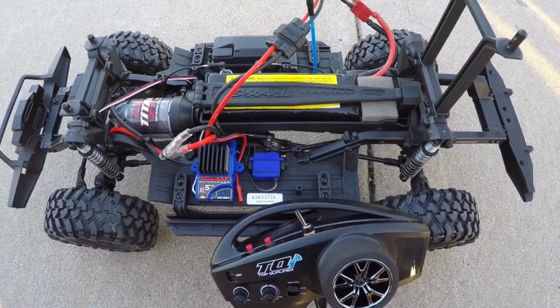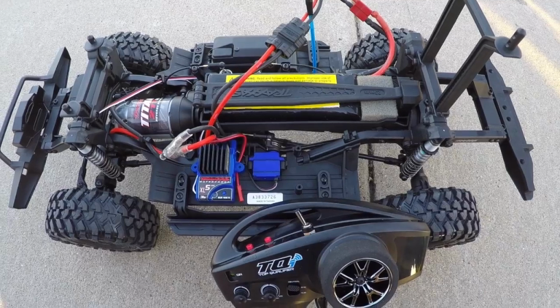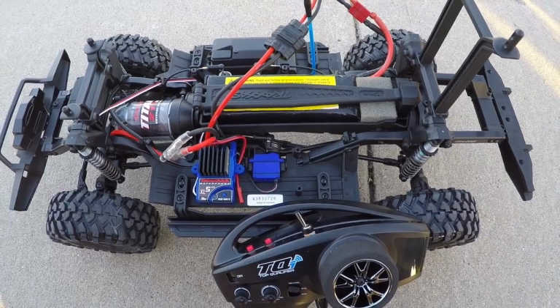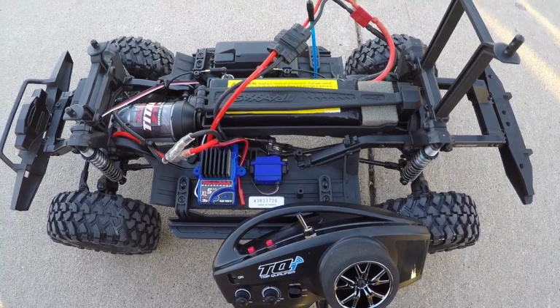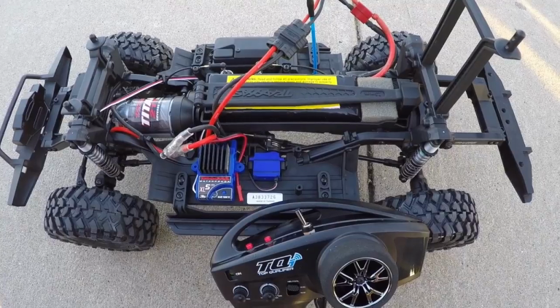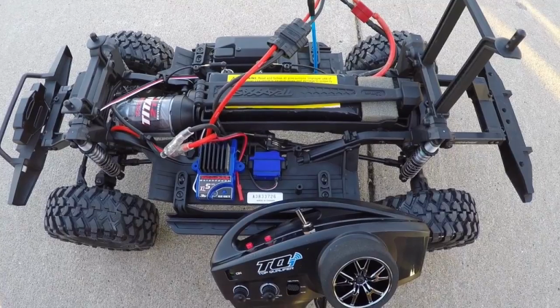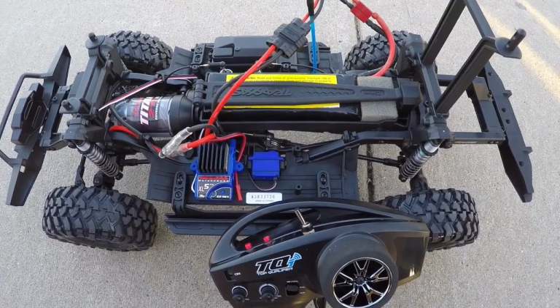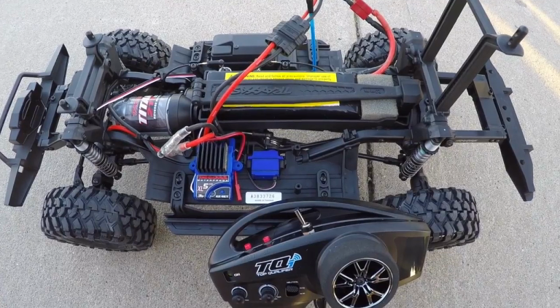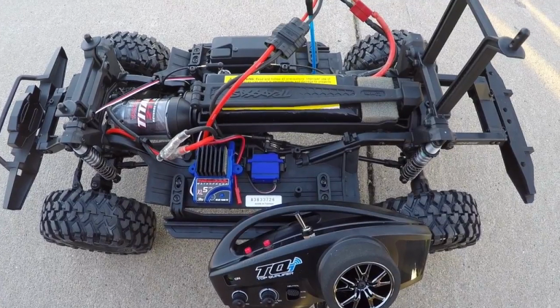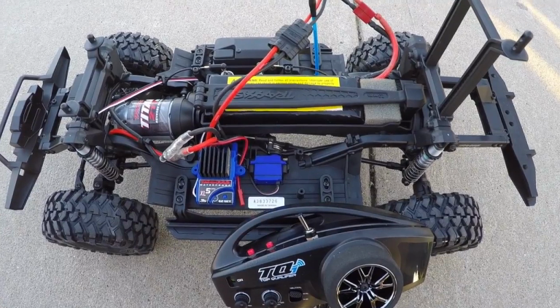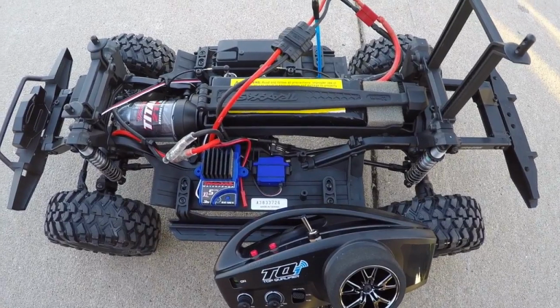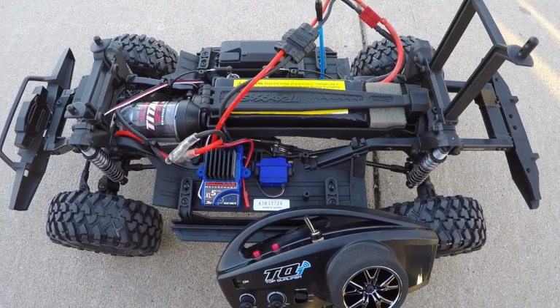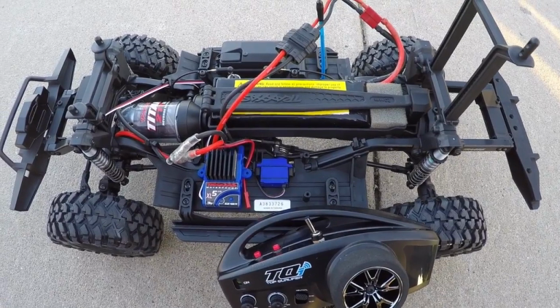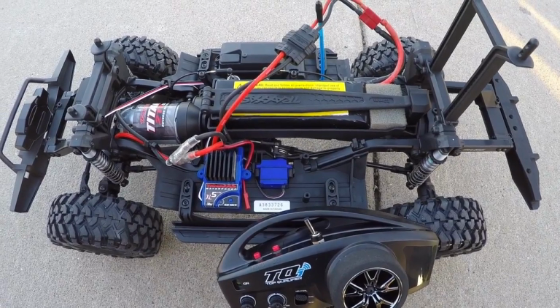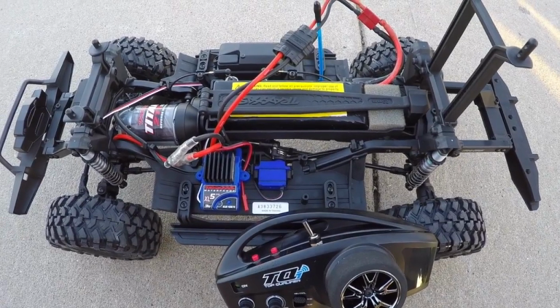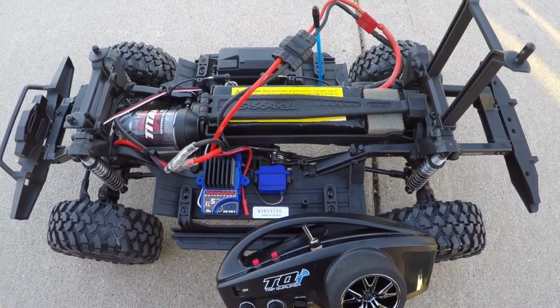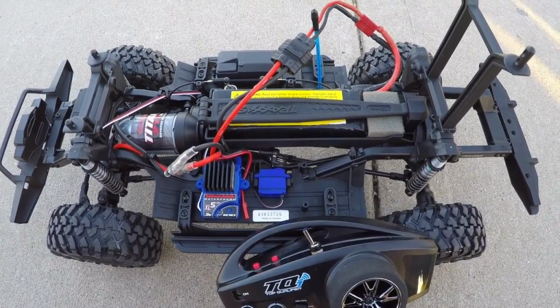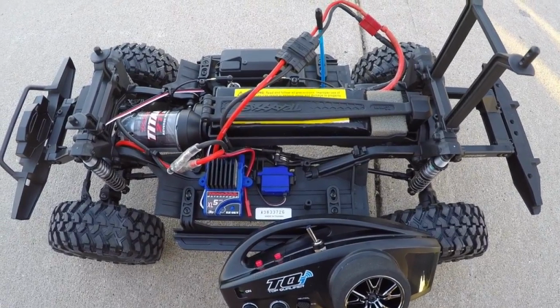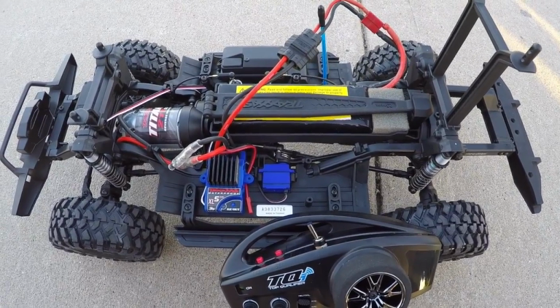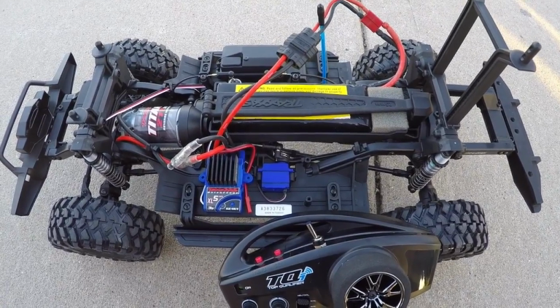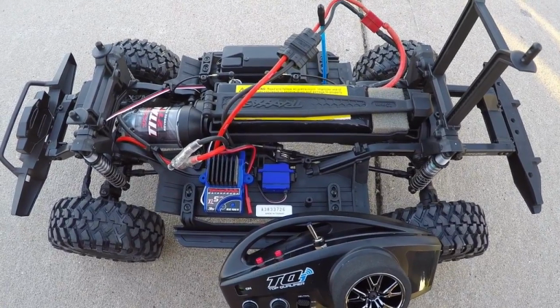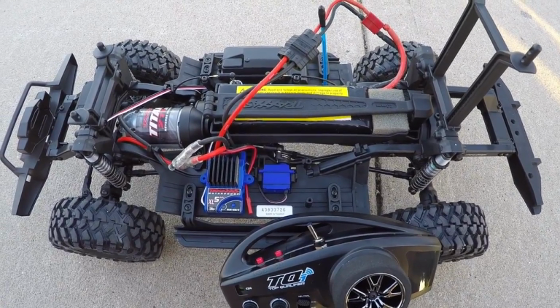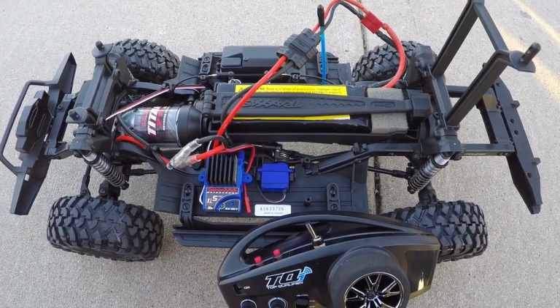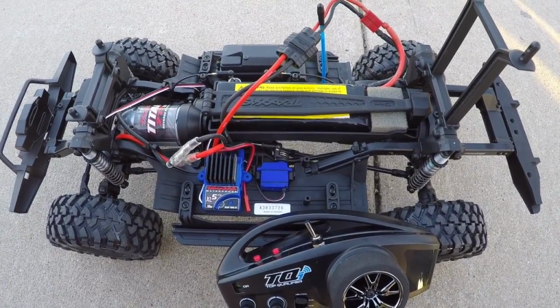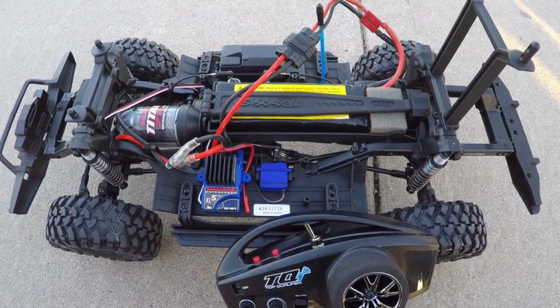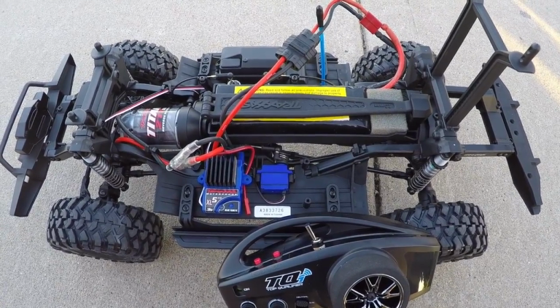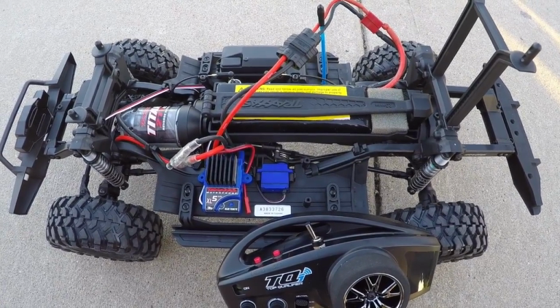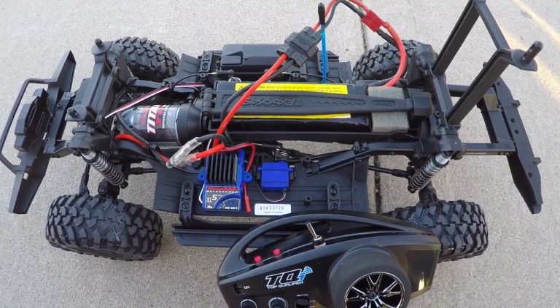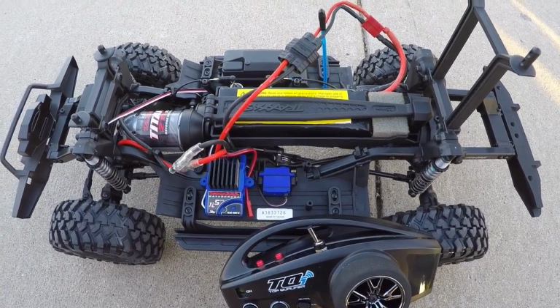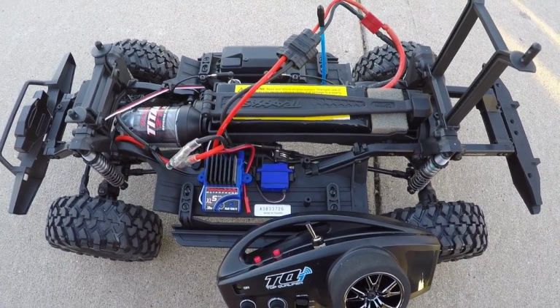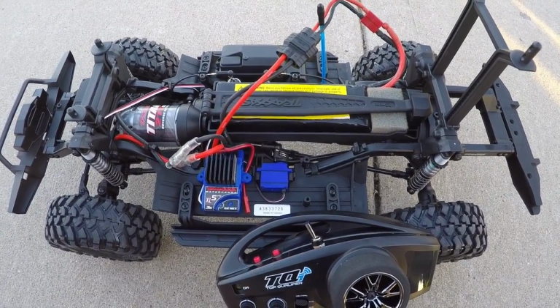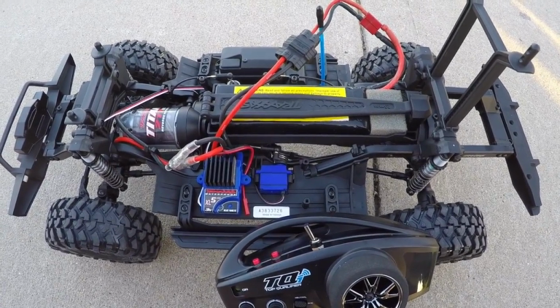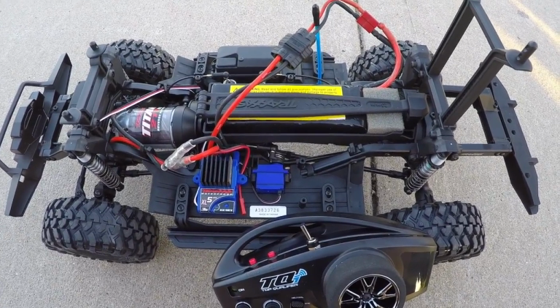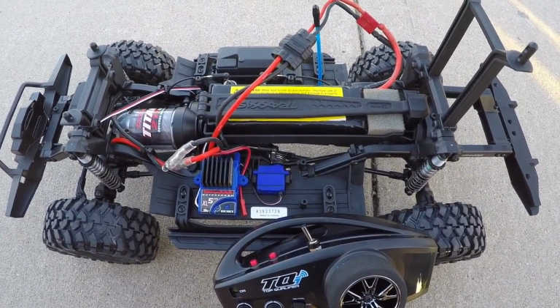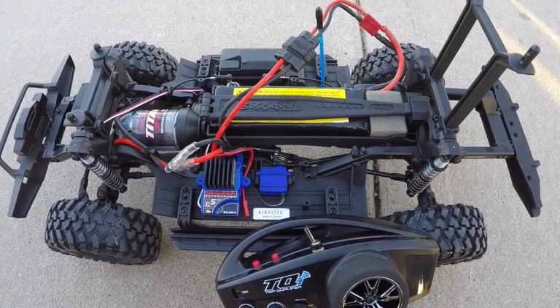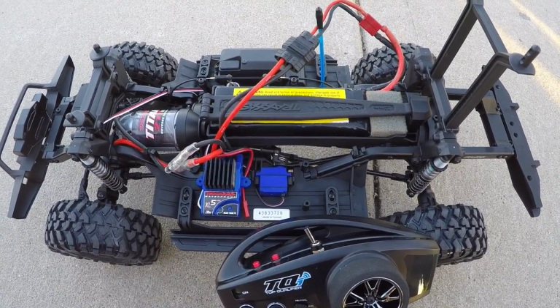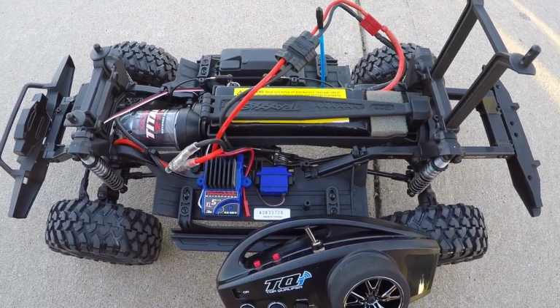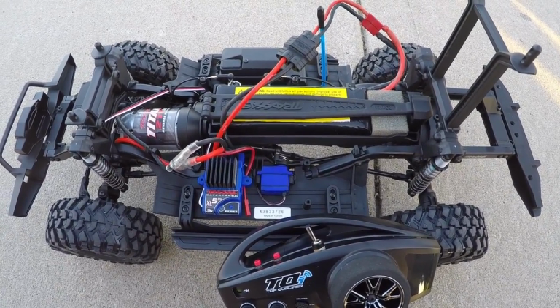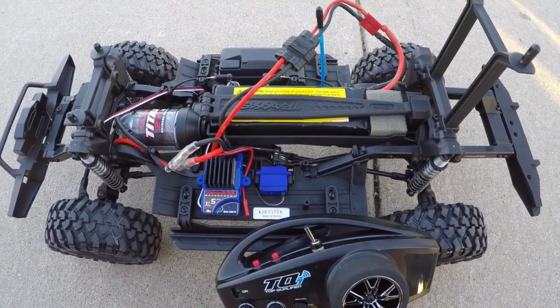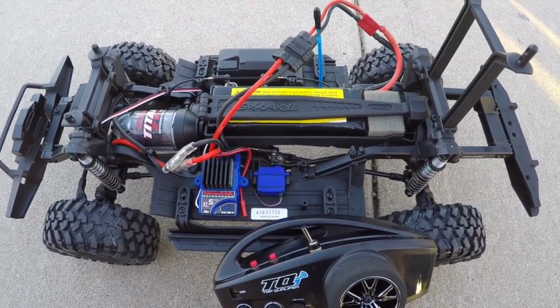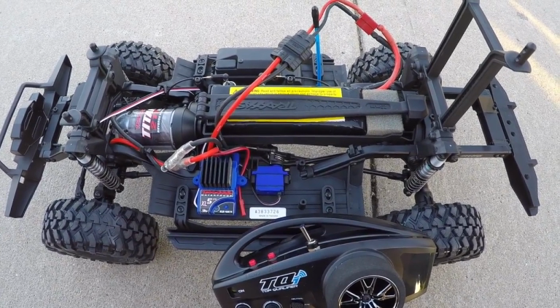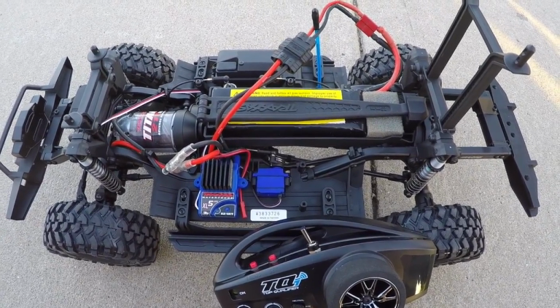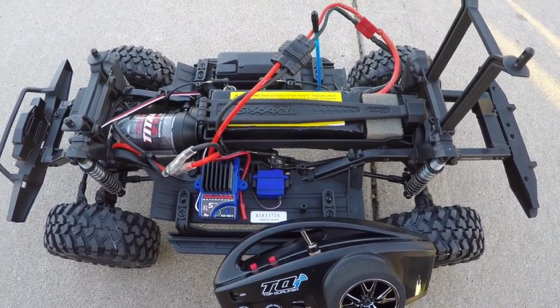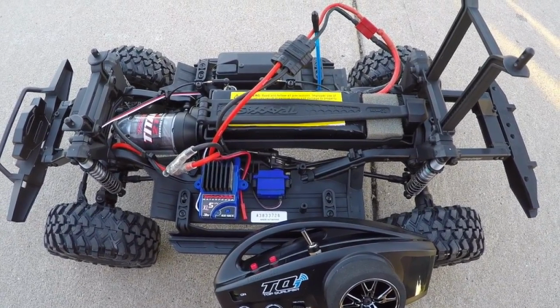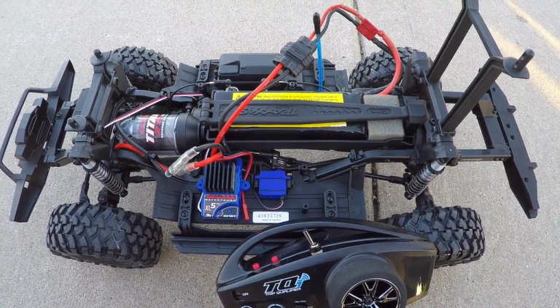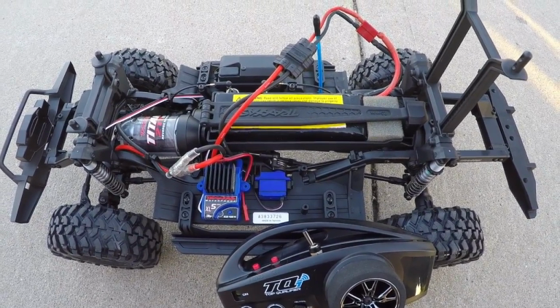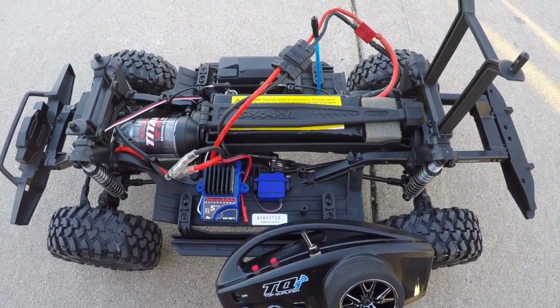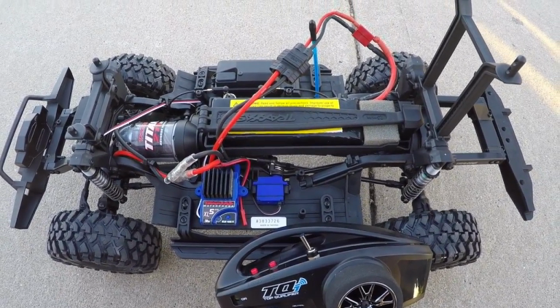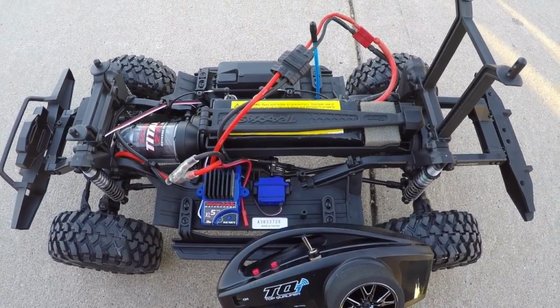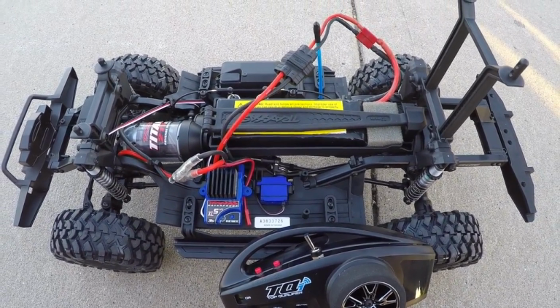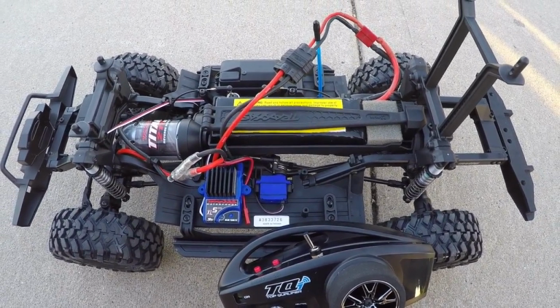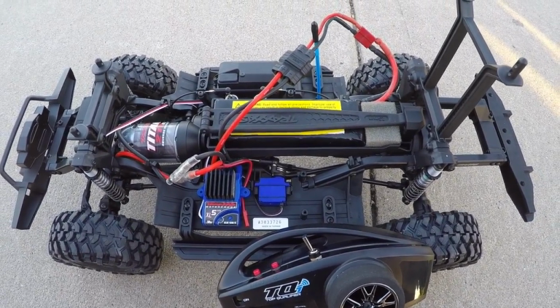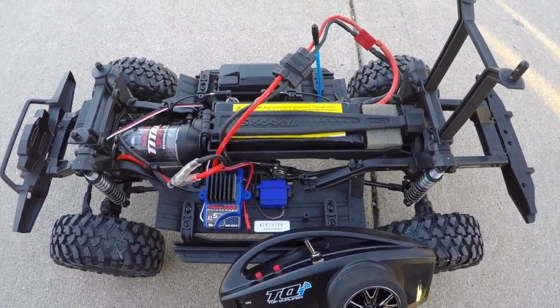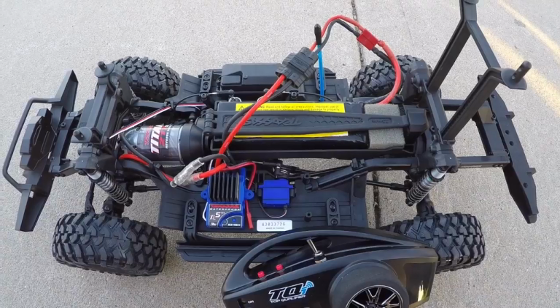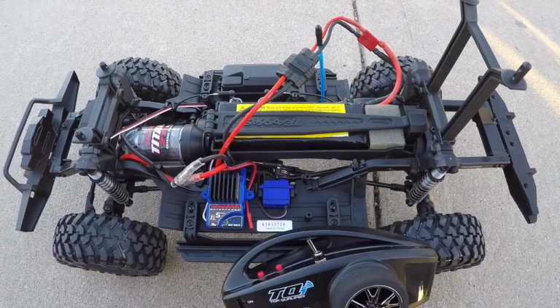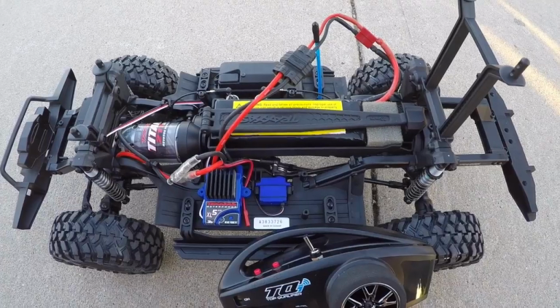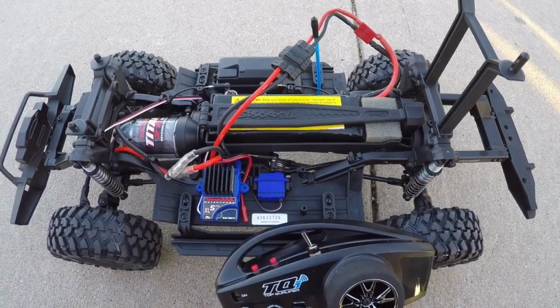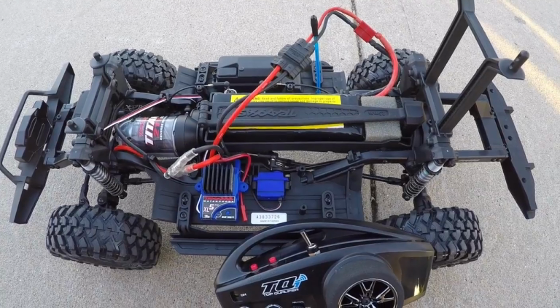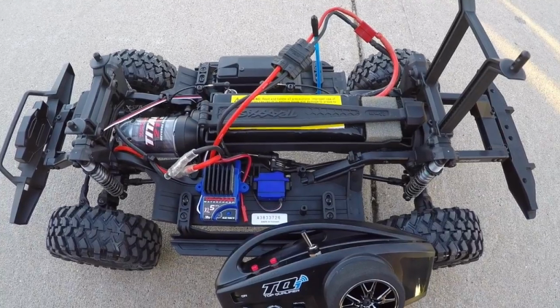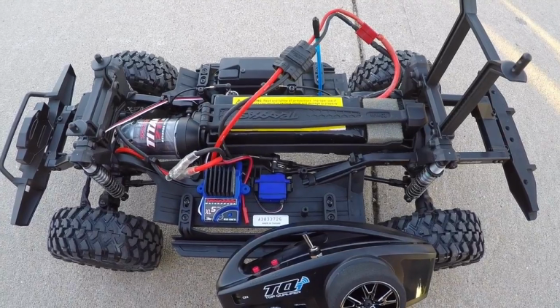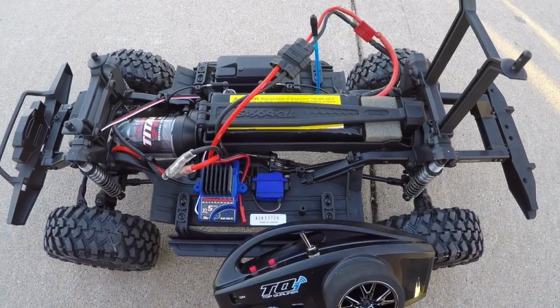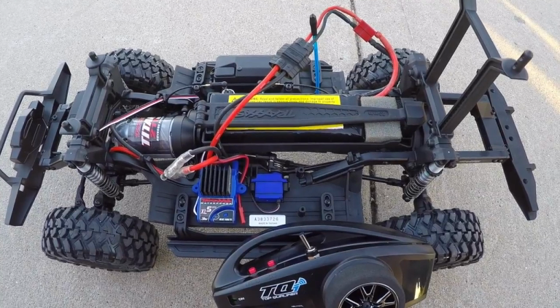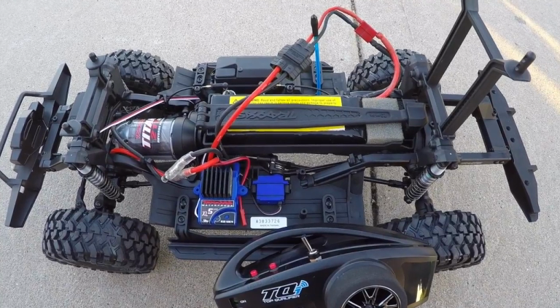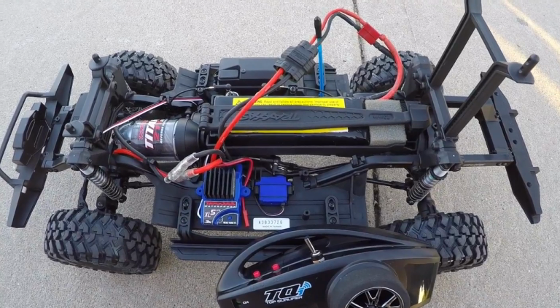In this video I will be doing an explanation of the ESC and the transmitter options for the Traxxas TRX4.